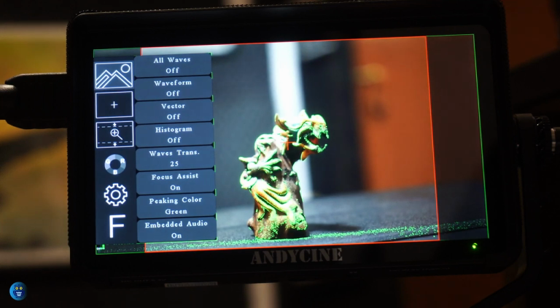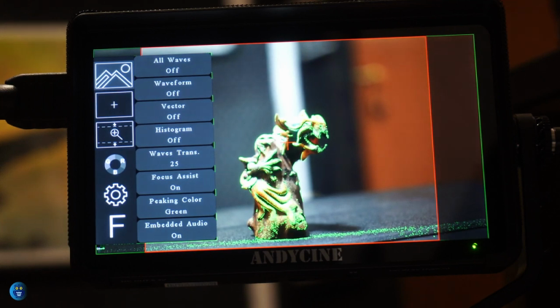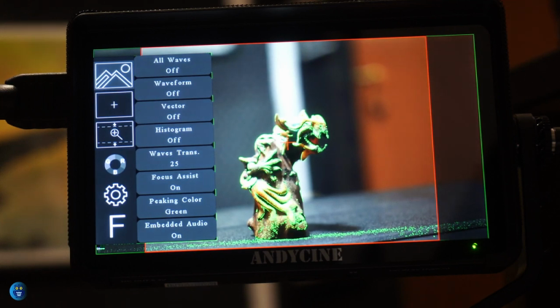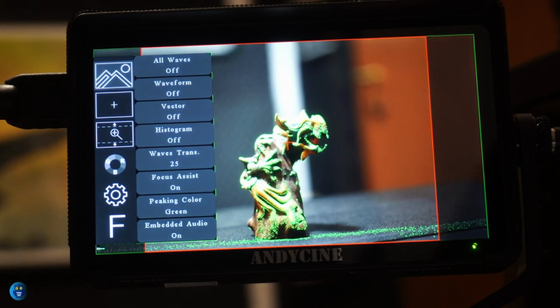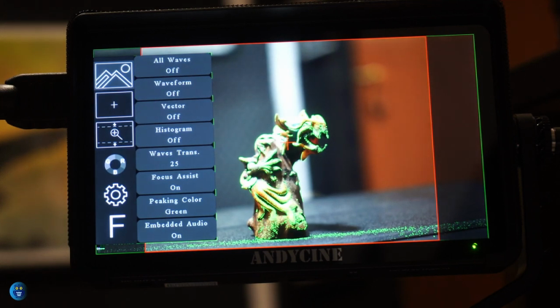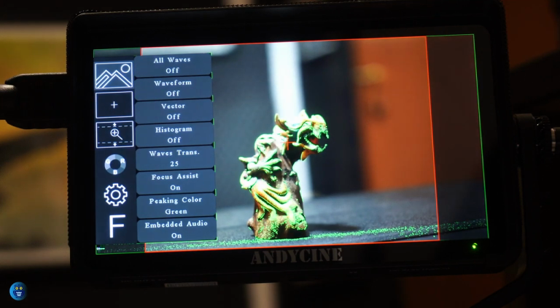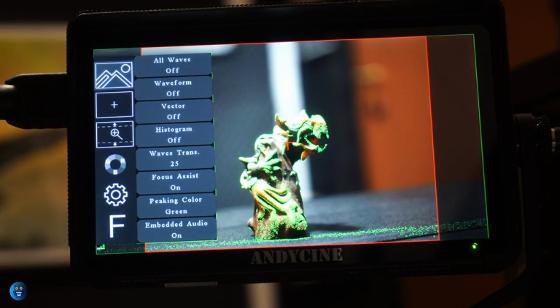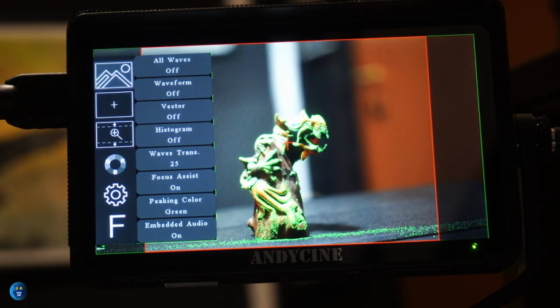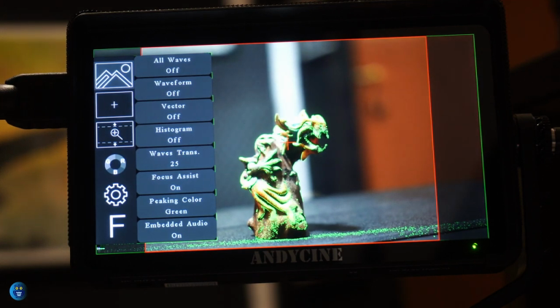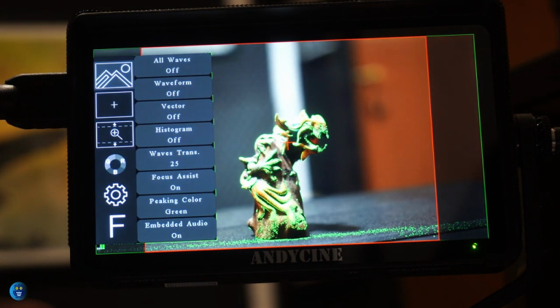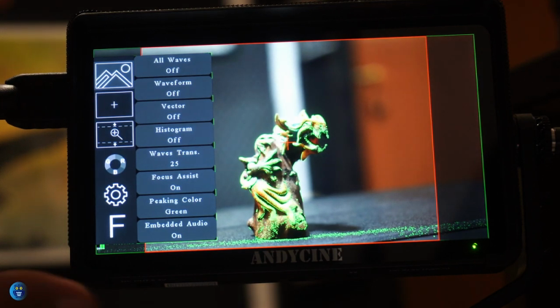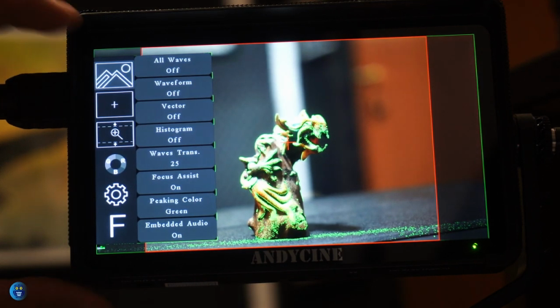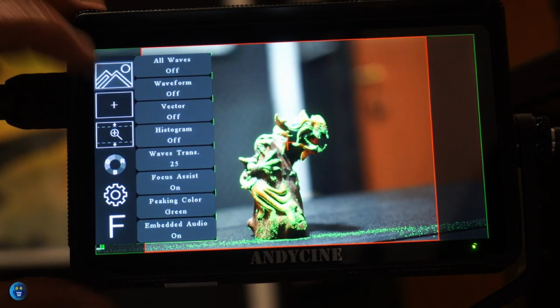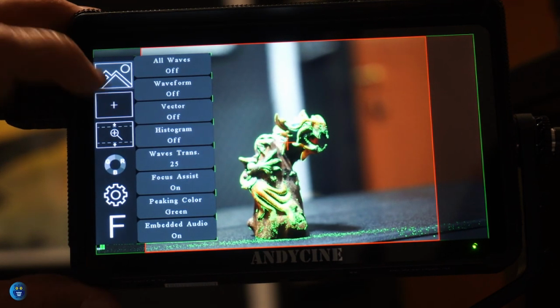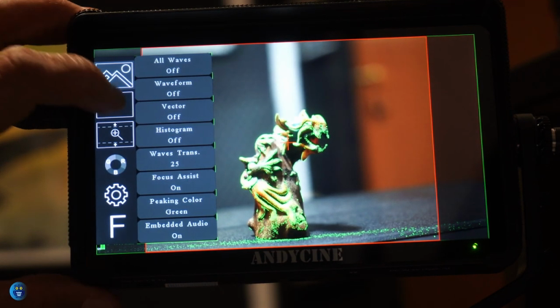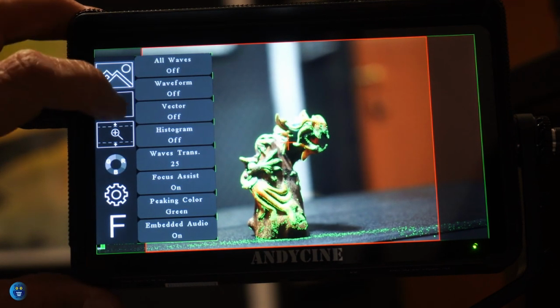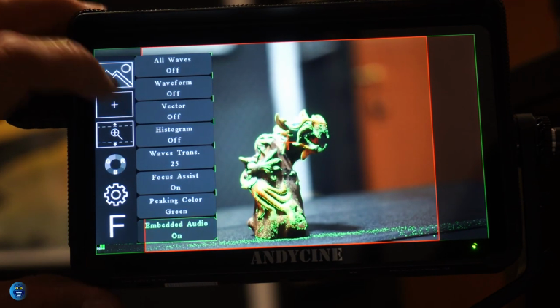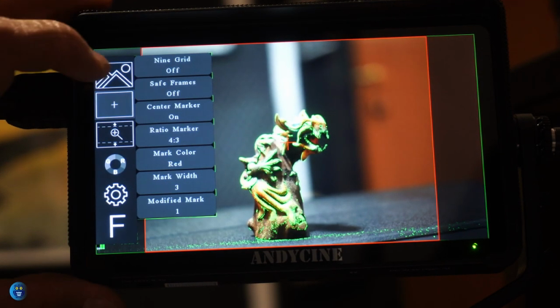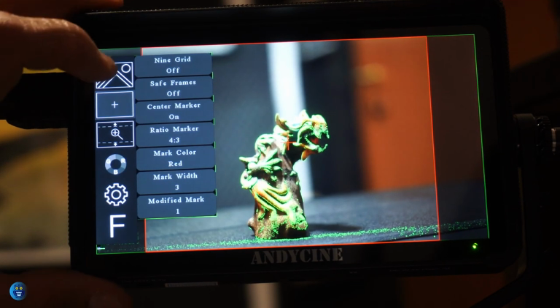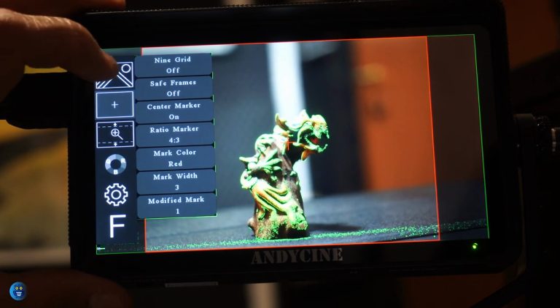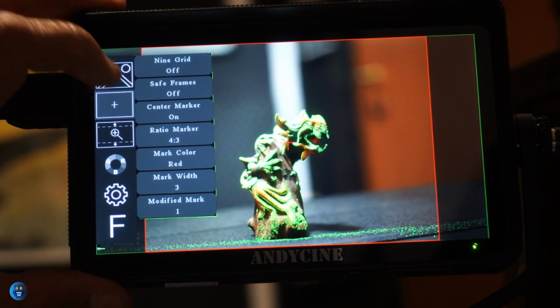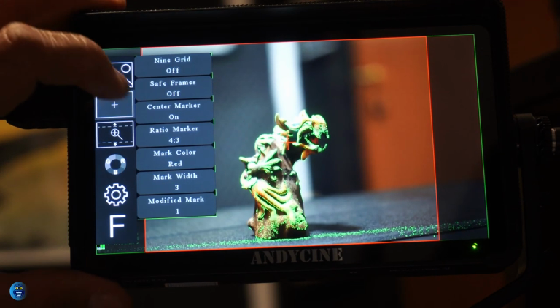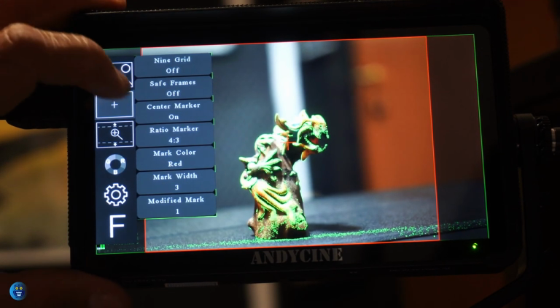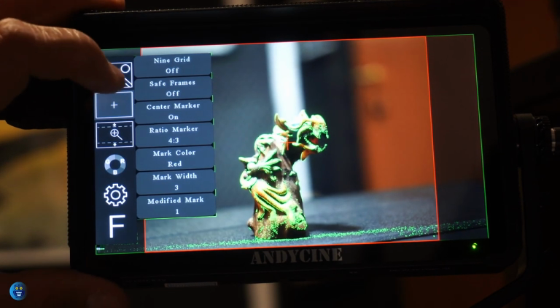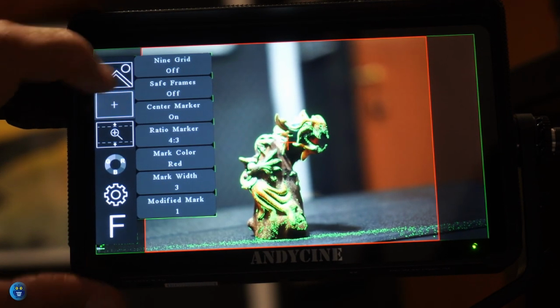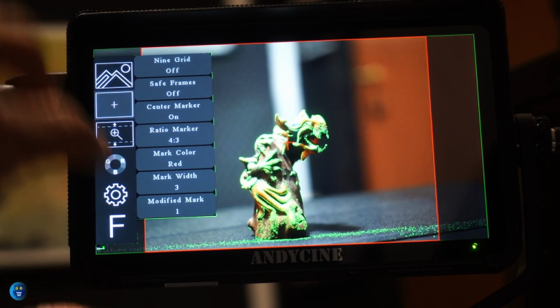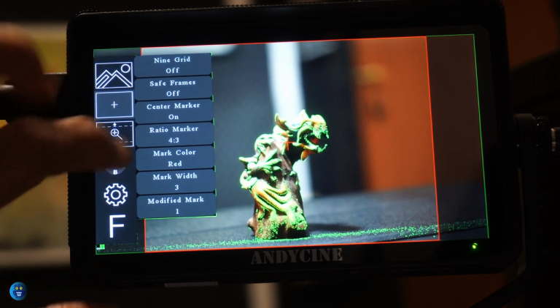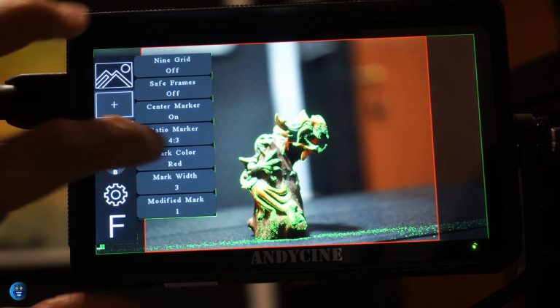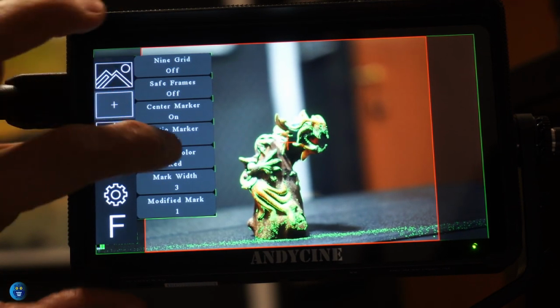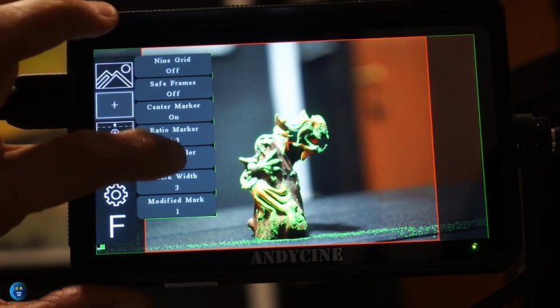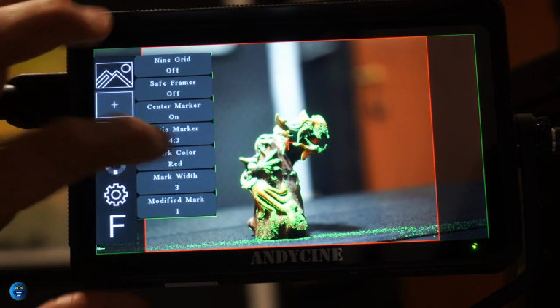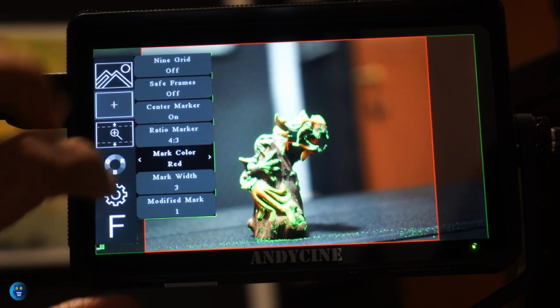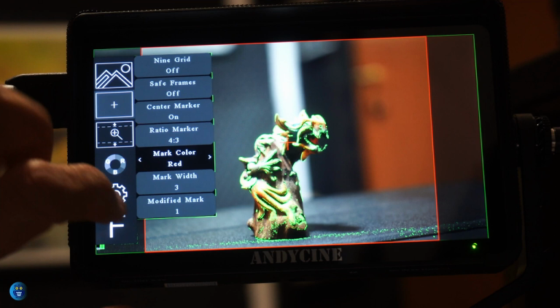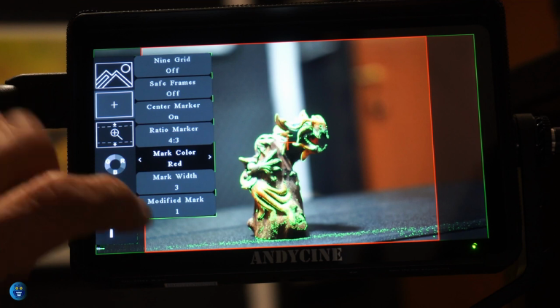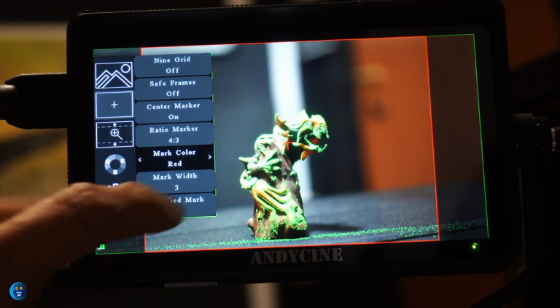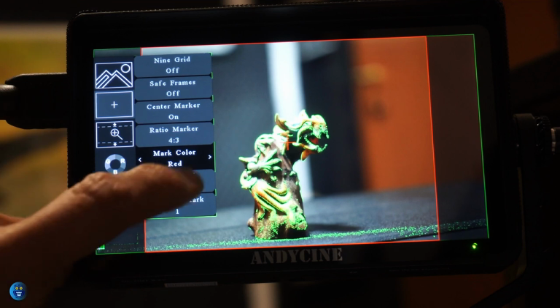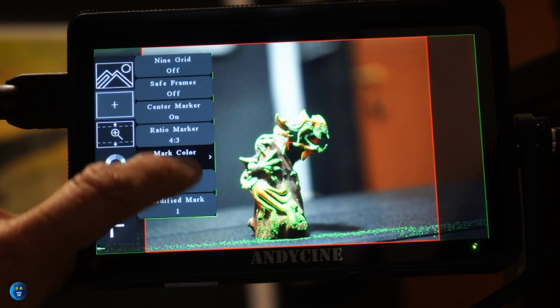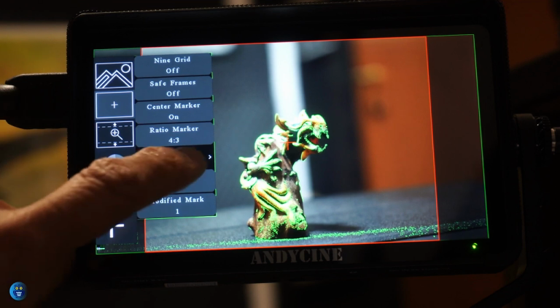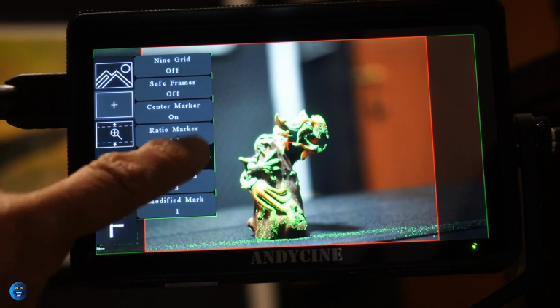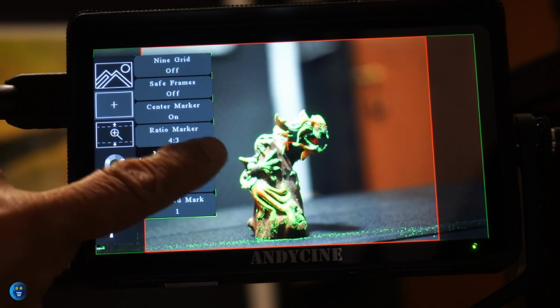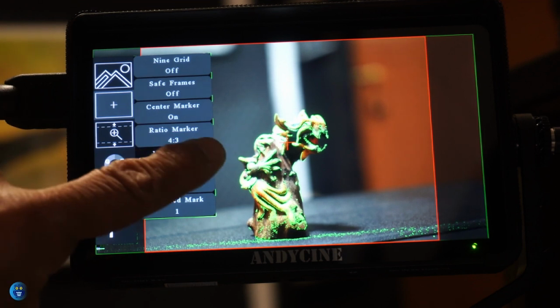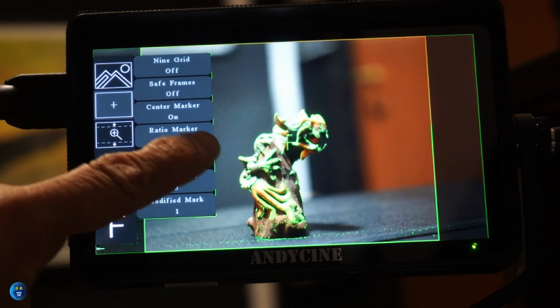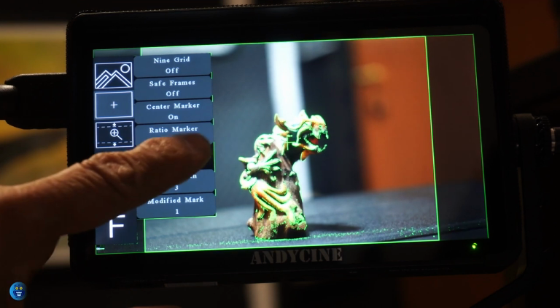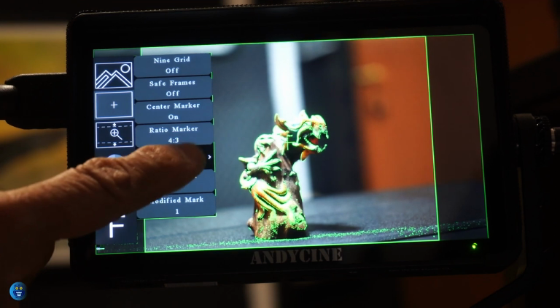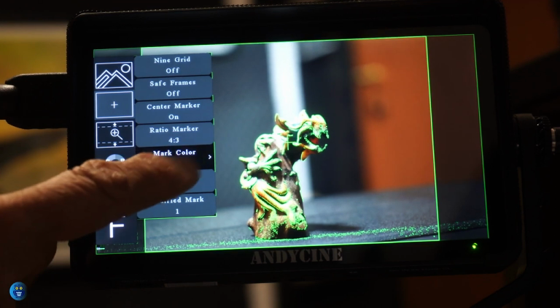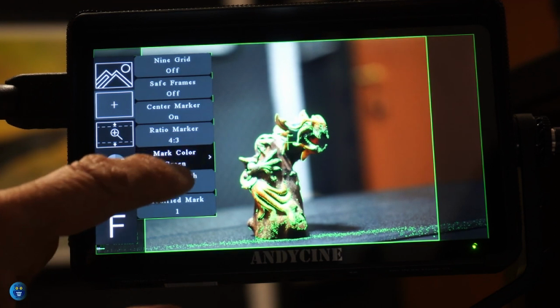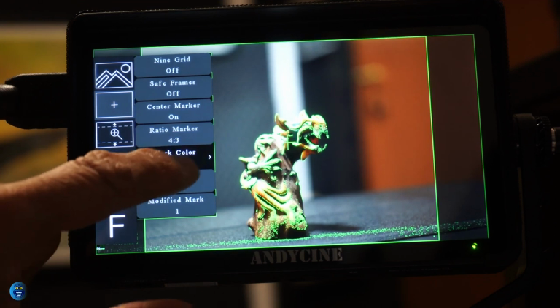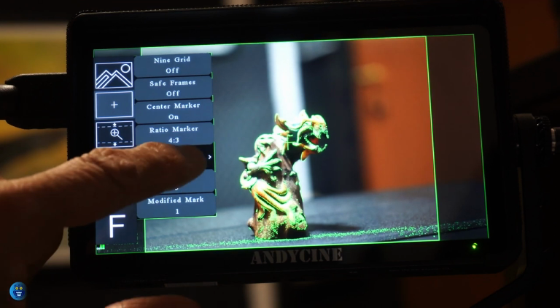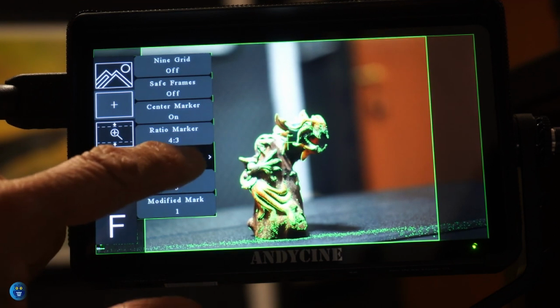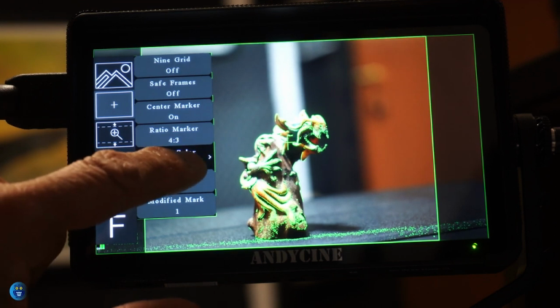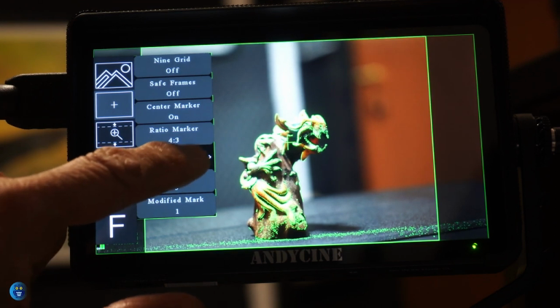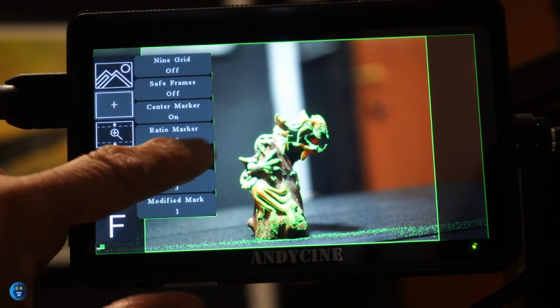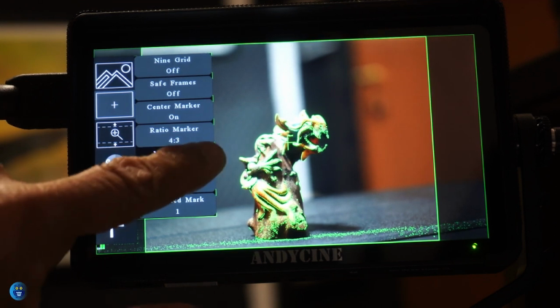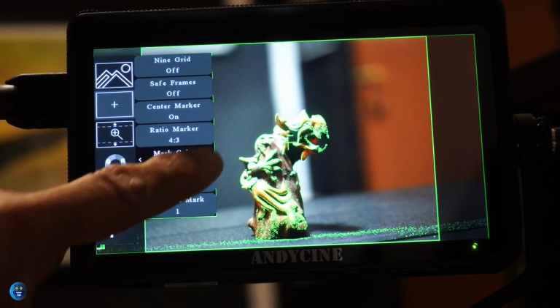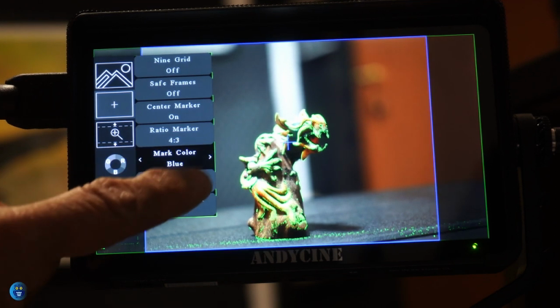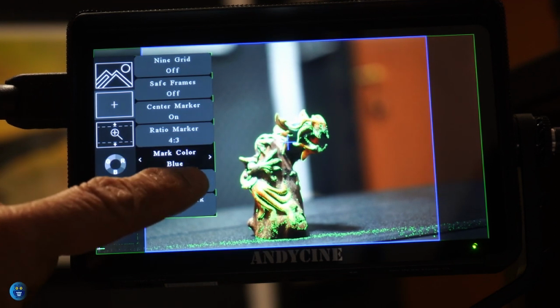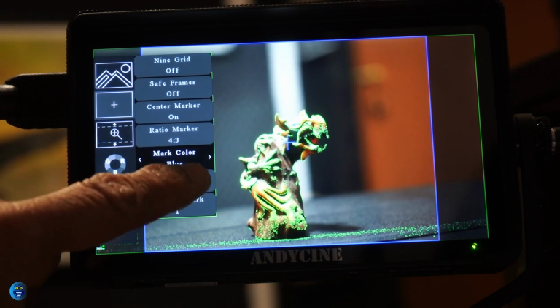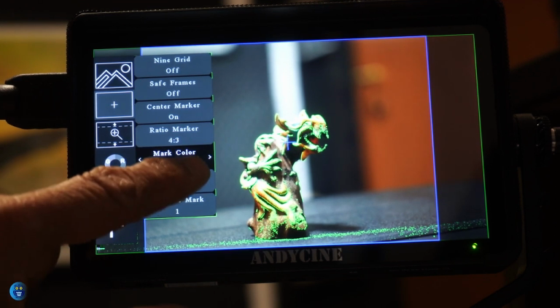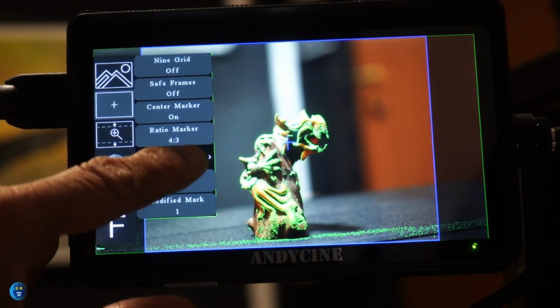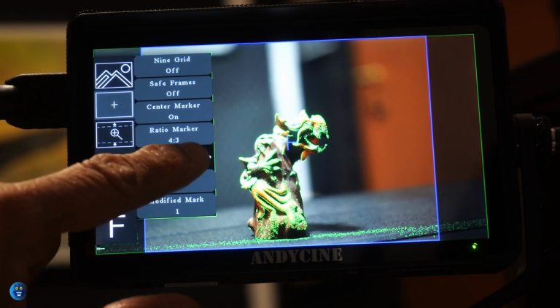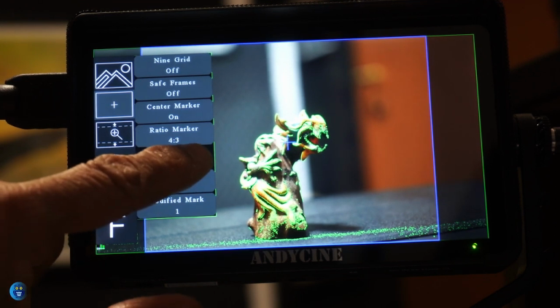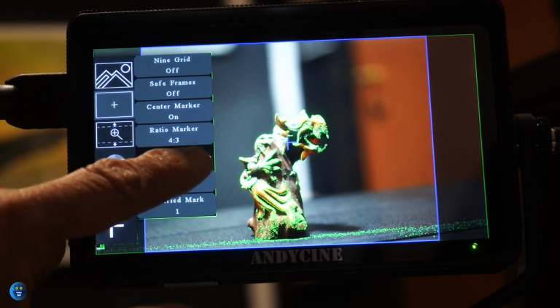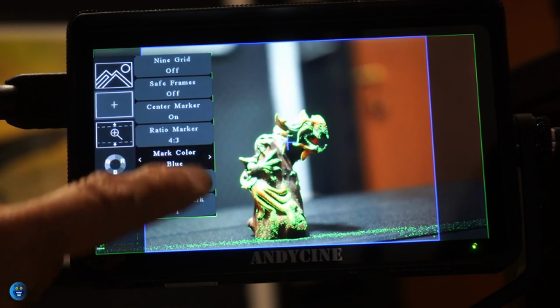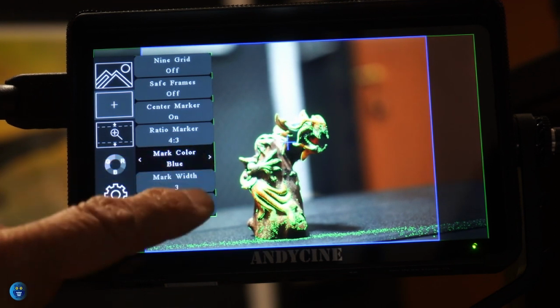The marker color can be changed between red, green, and blue.